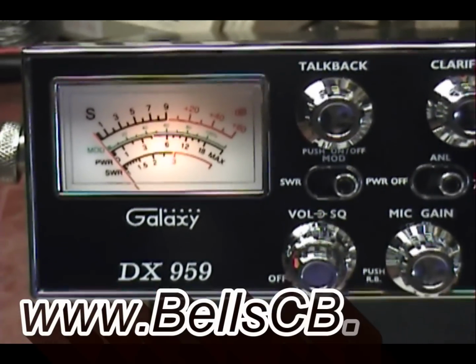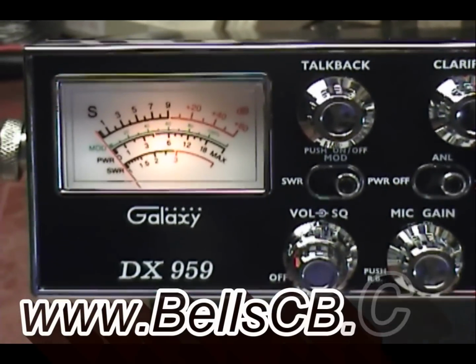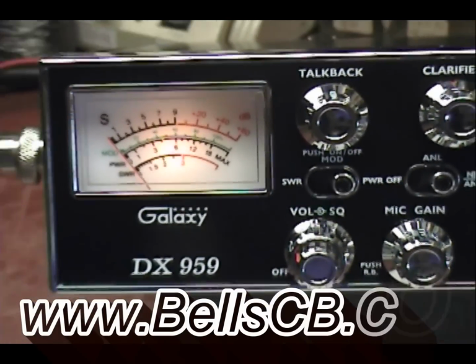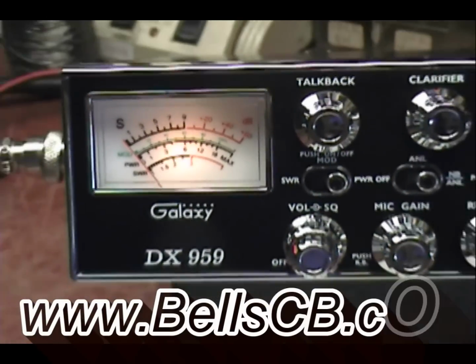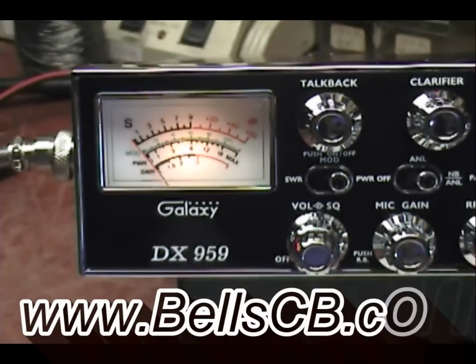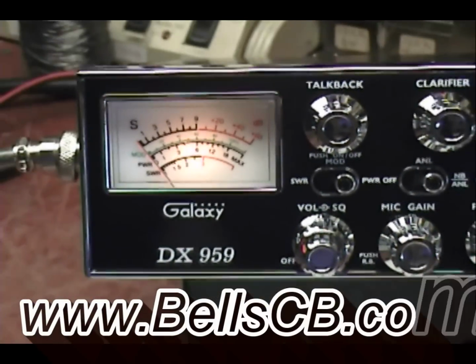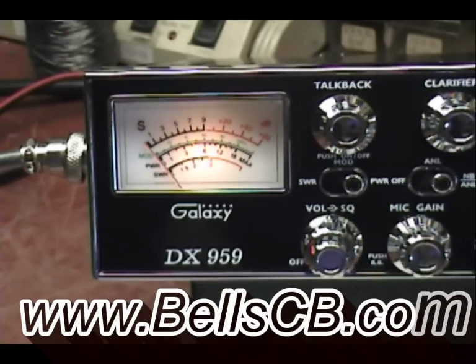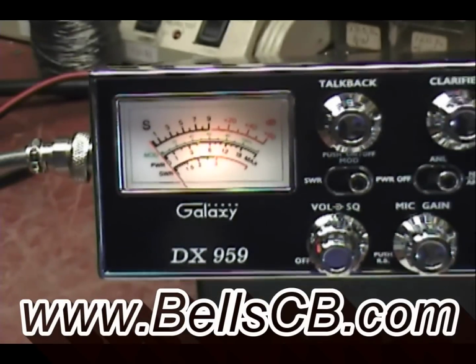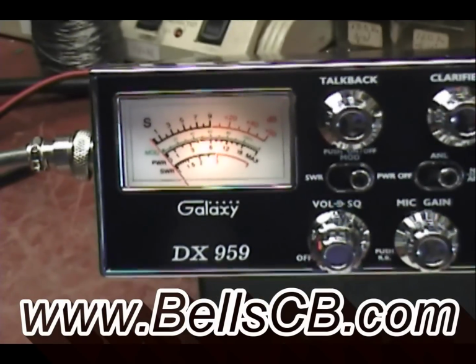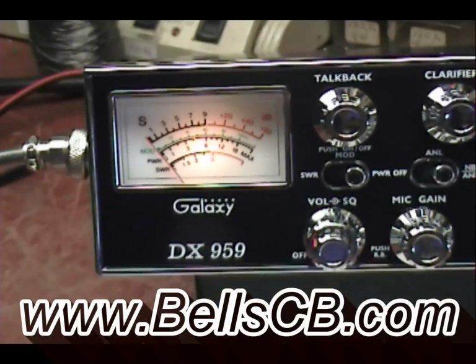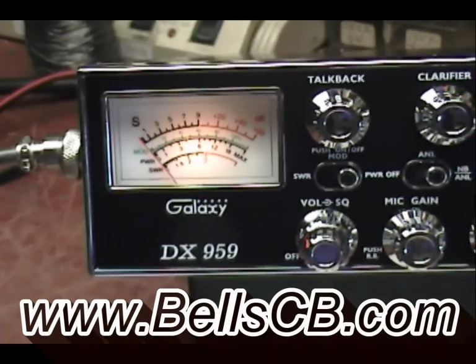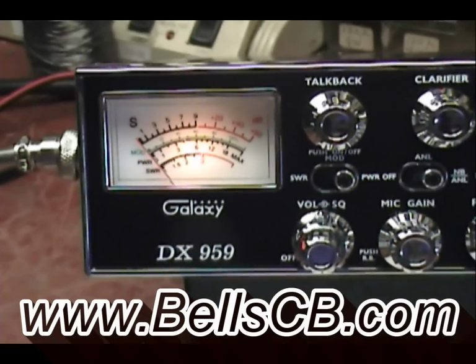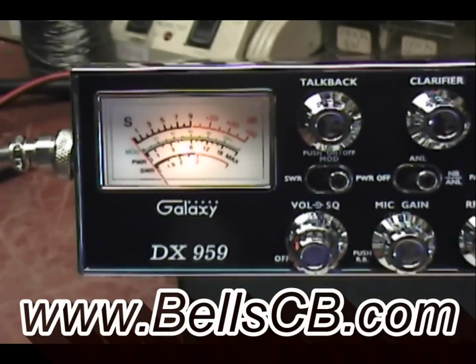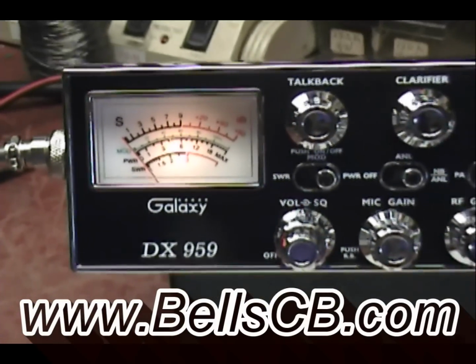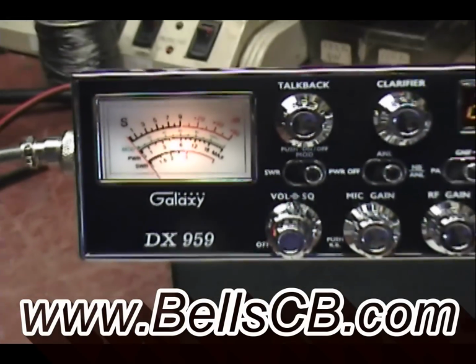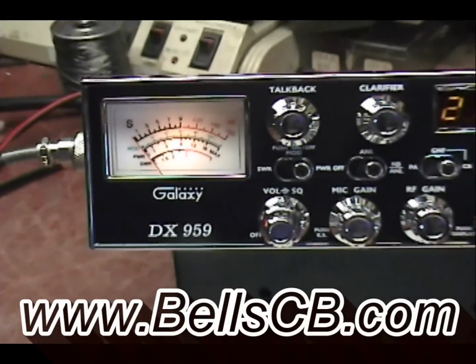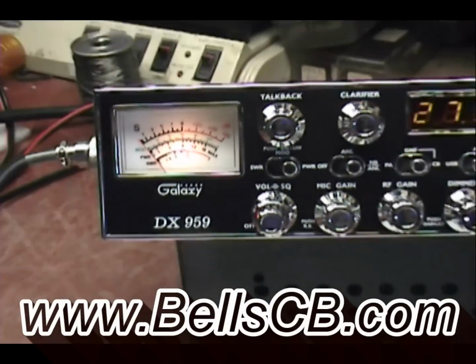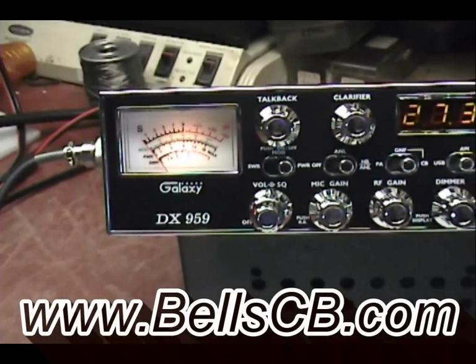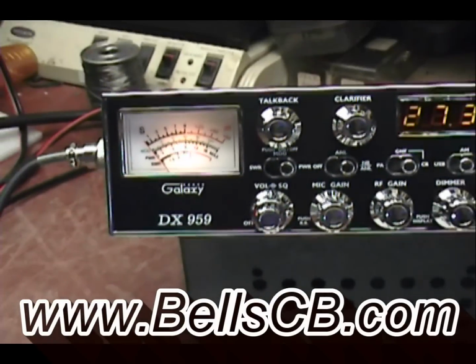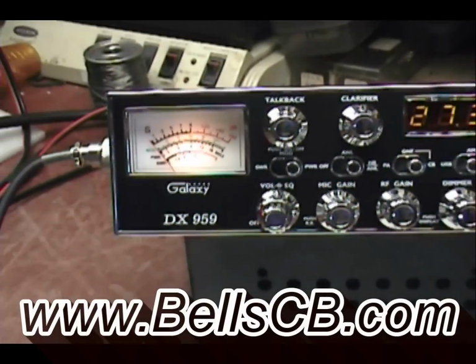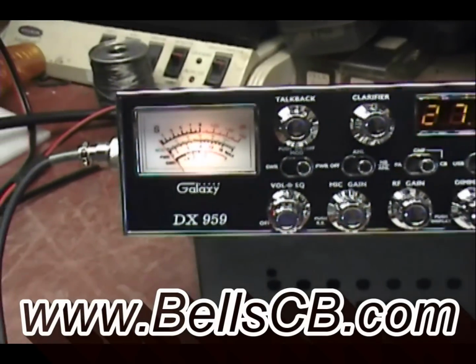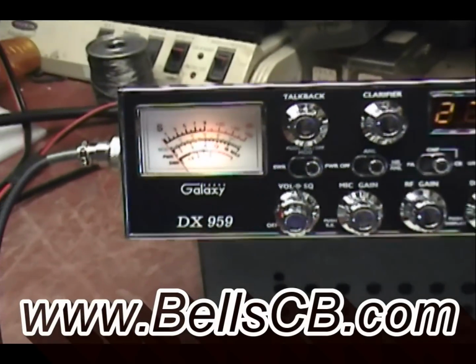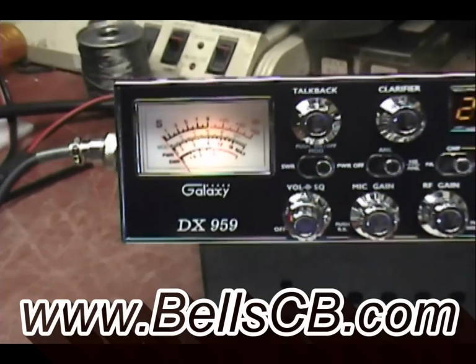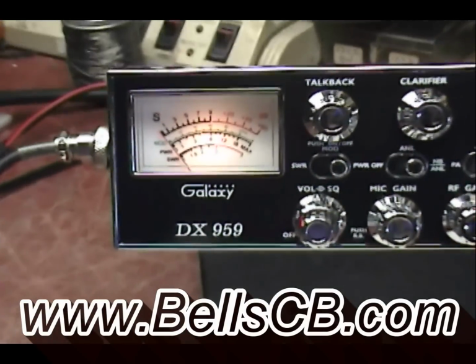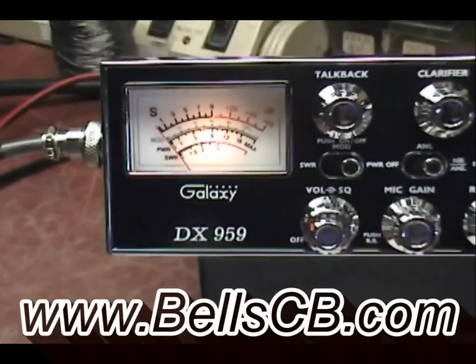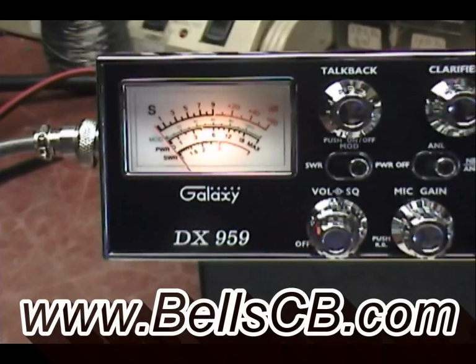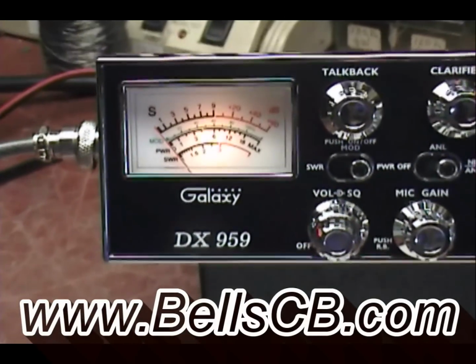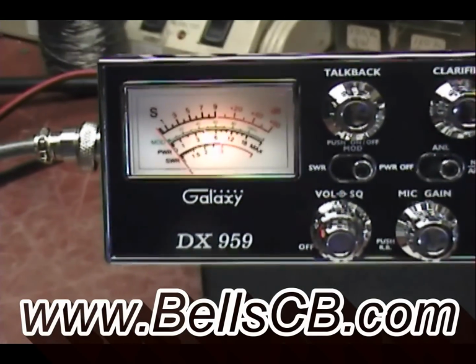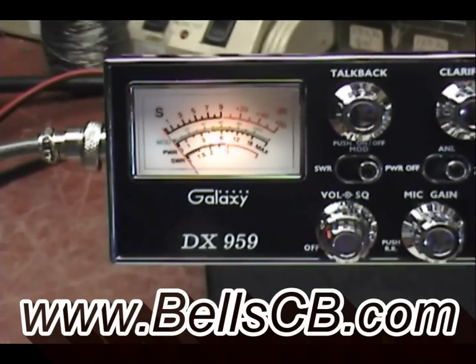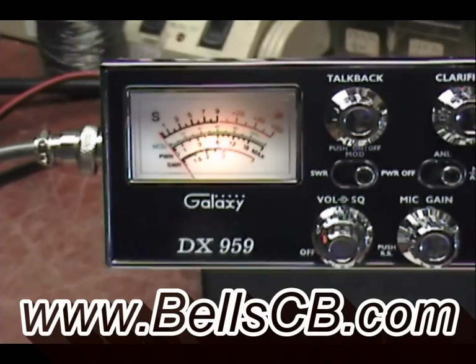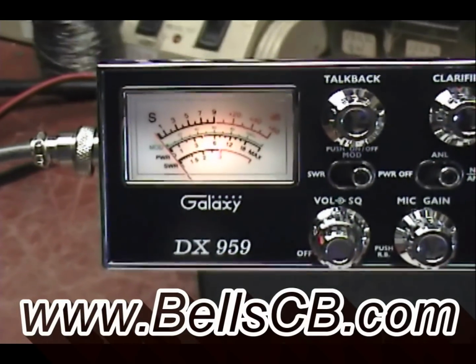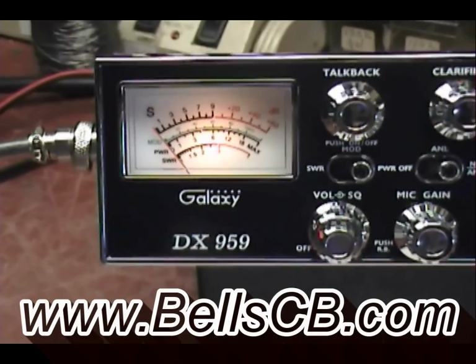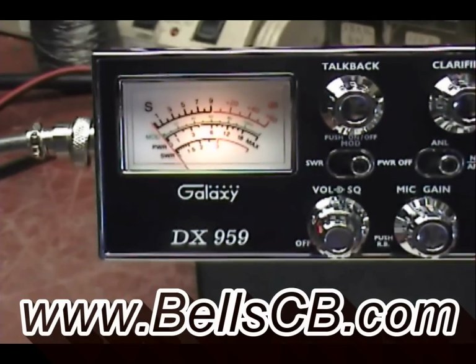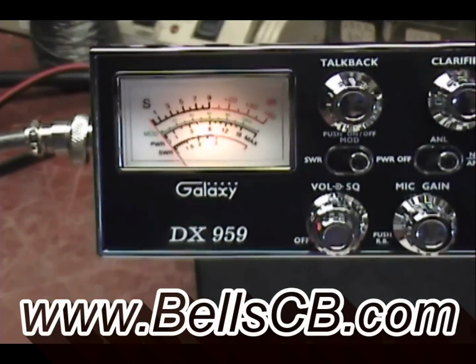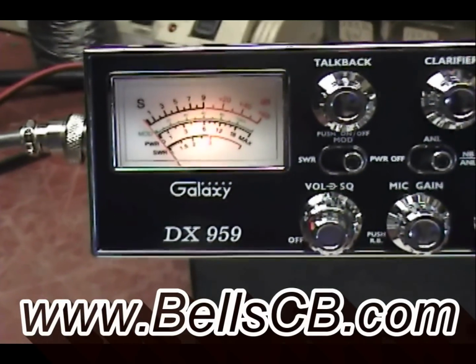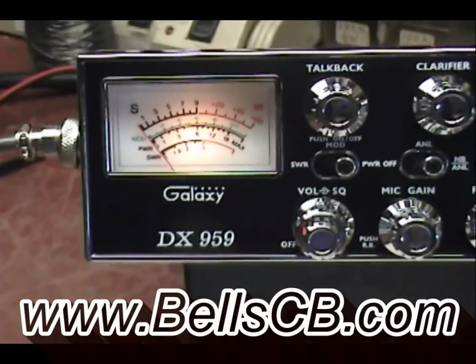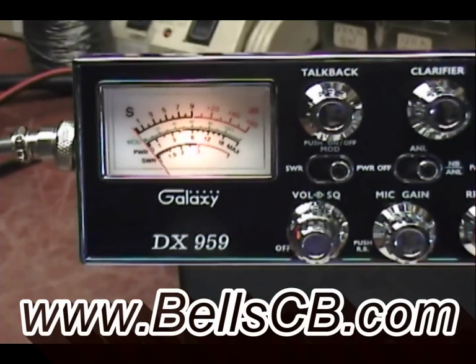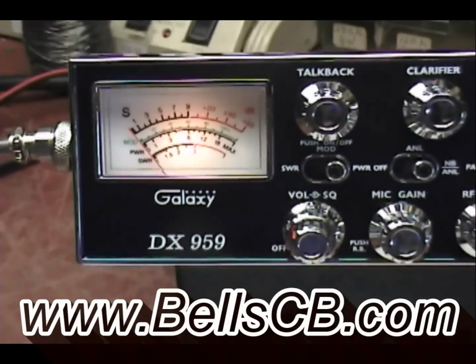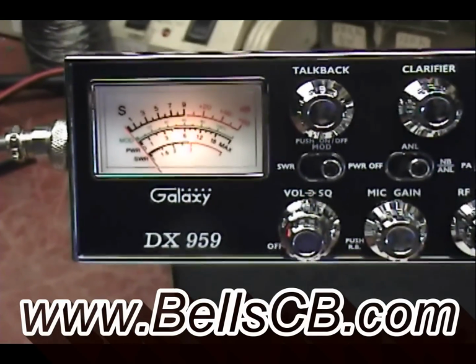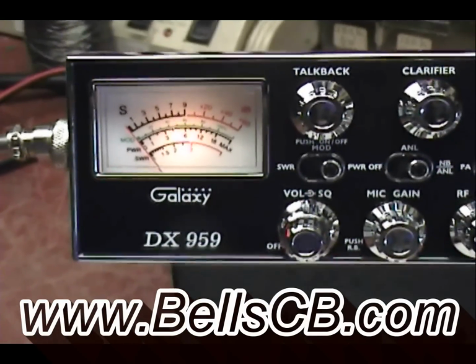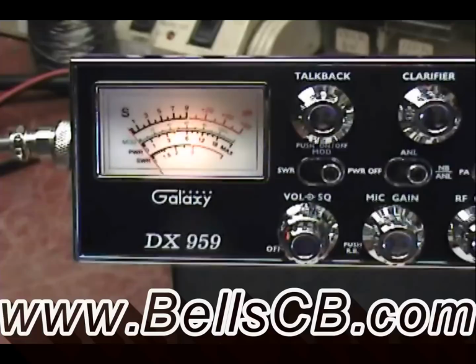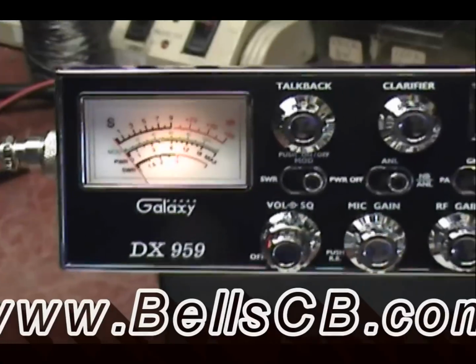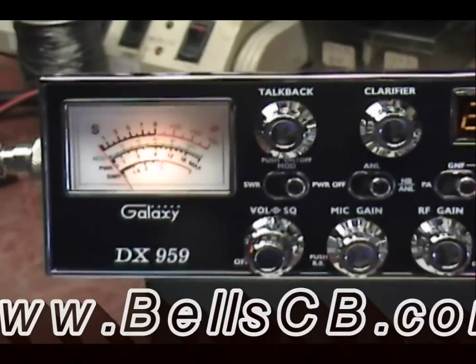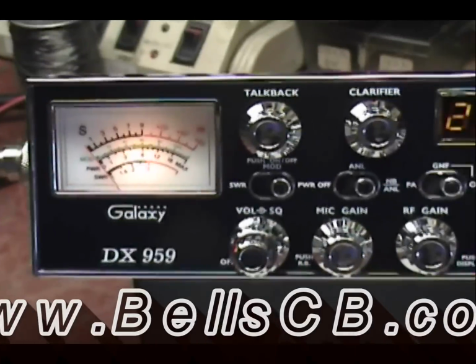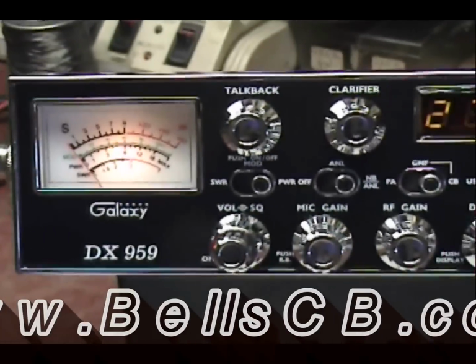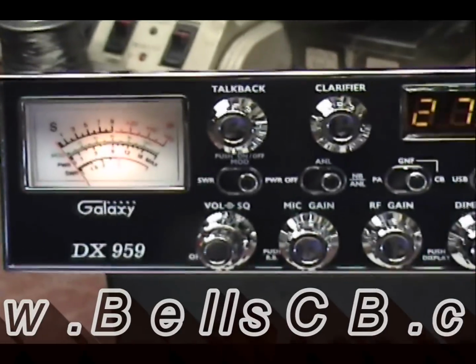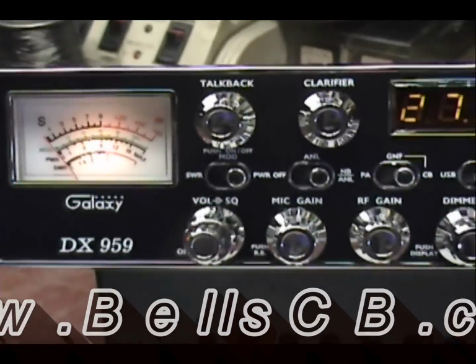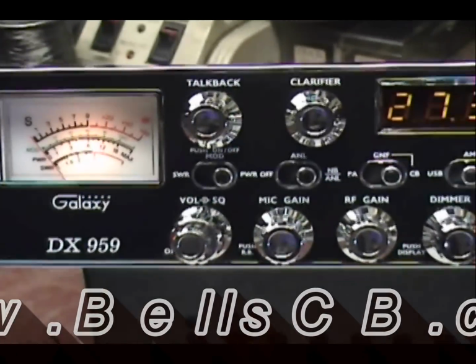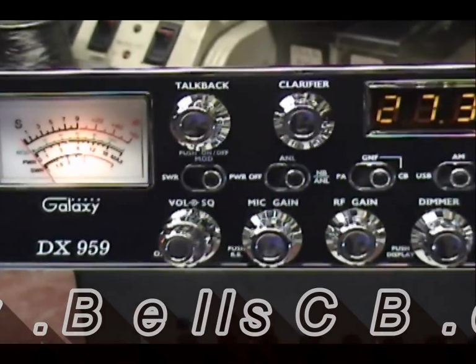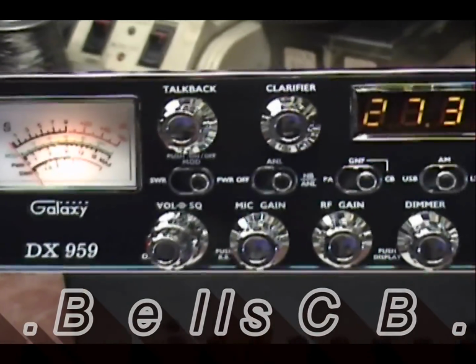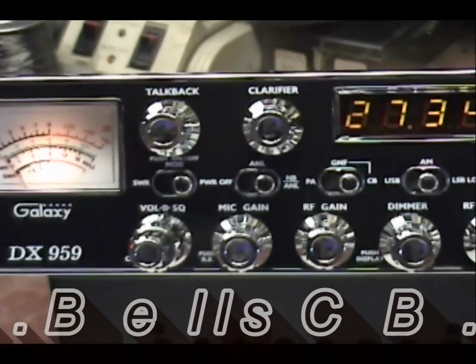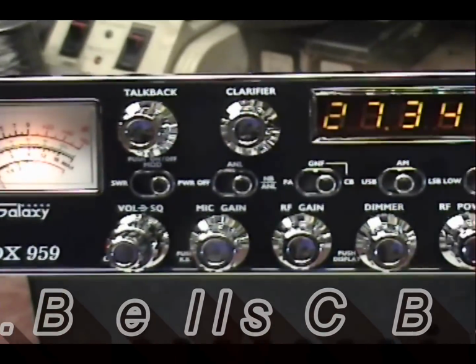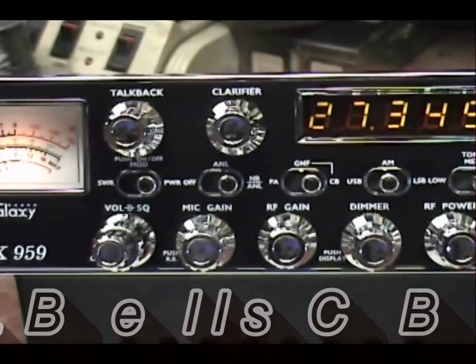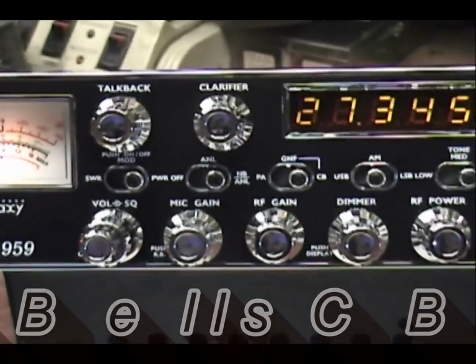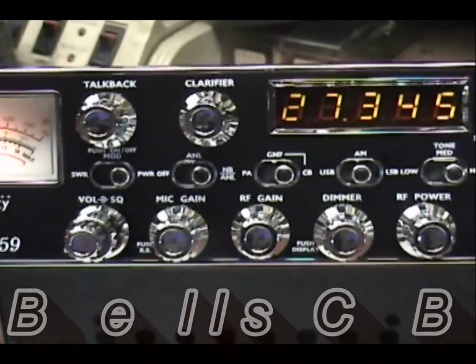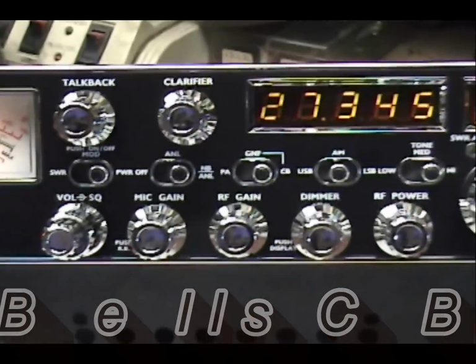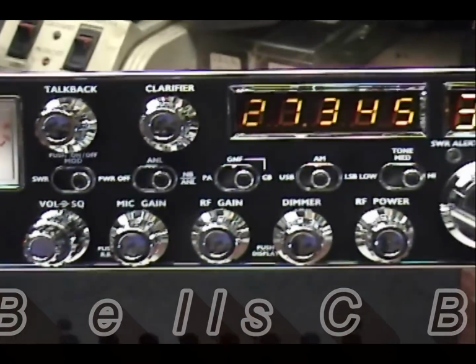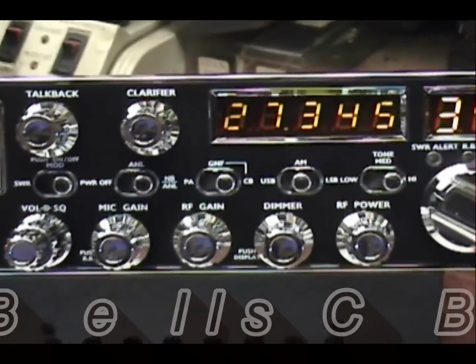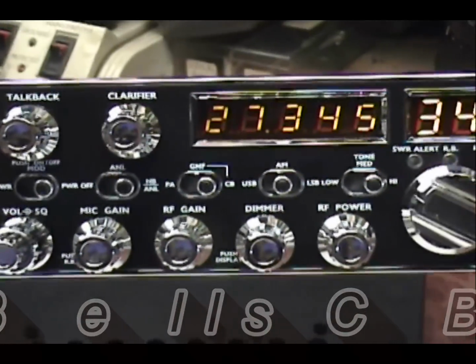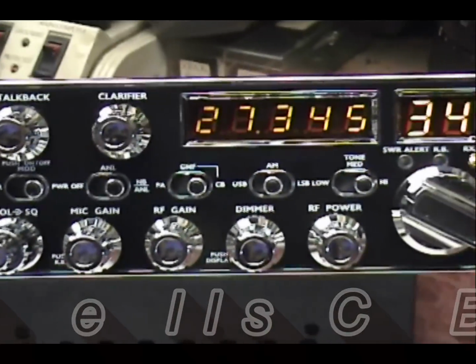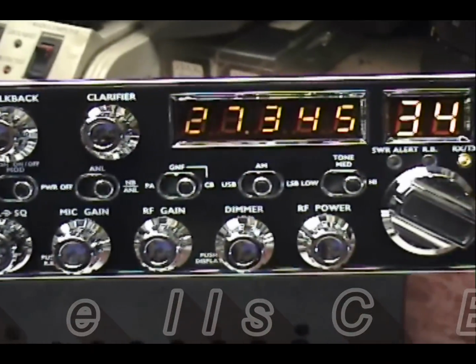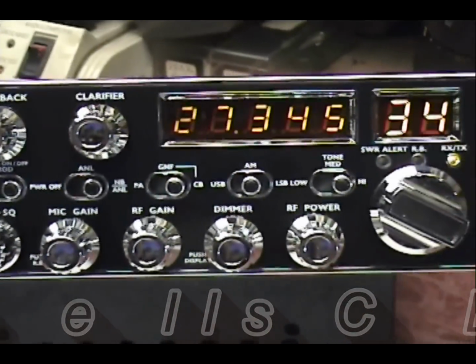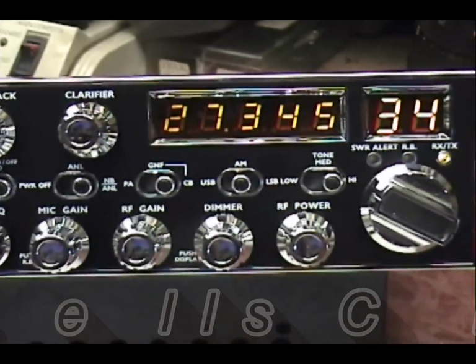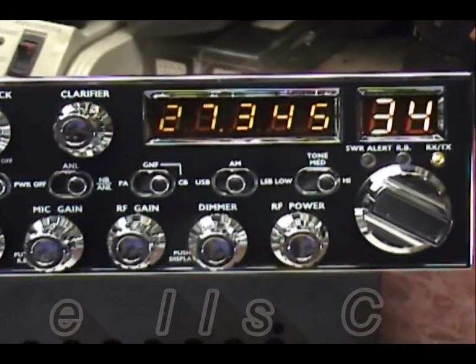Hello and welcome to a tune-up report on the Galaxy DX959. This is for Kevin in North Carolina.